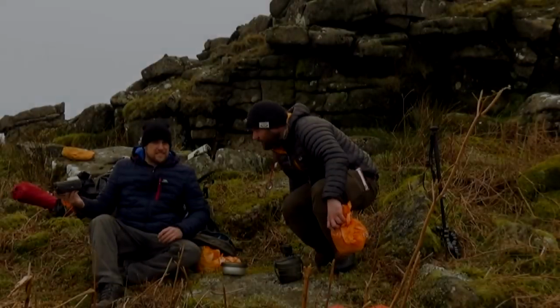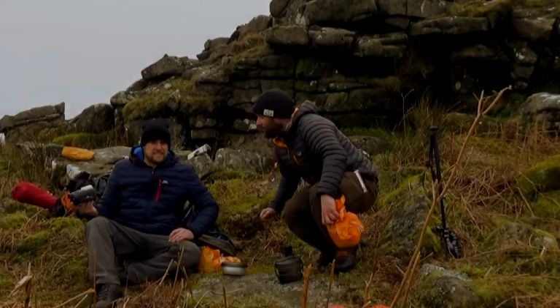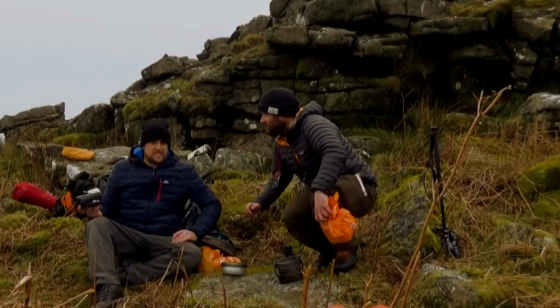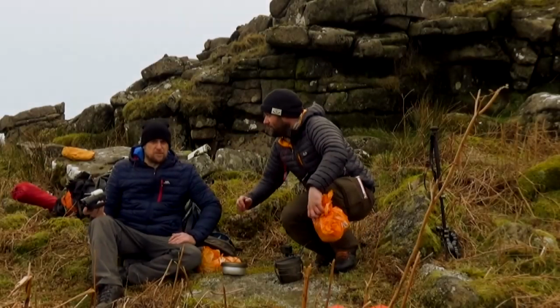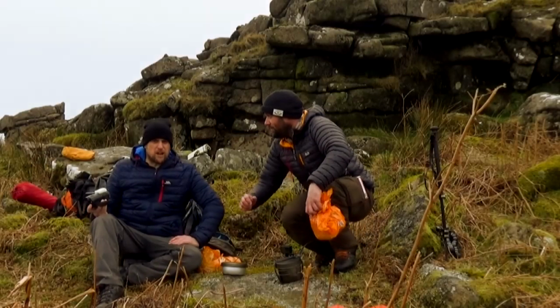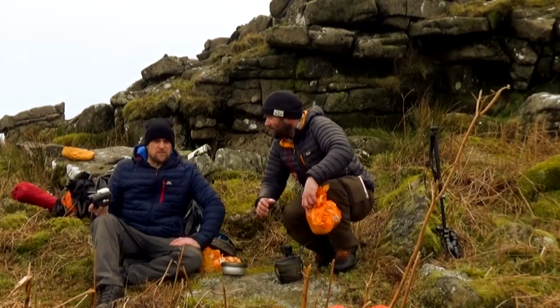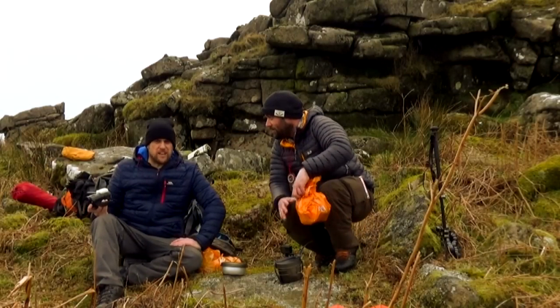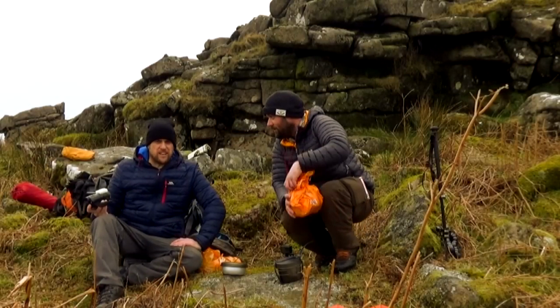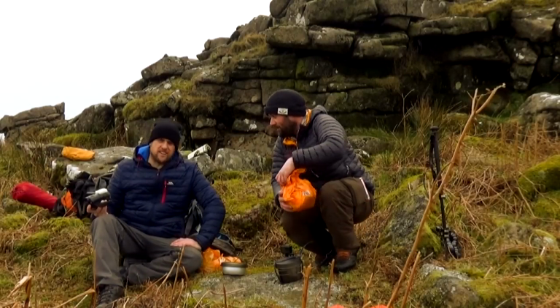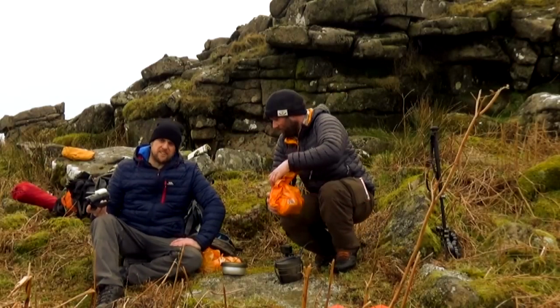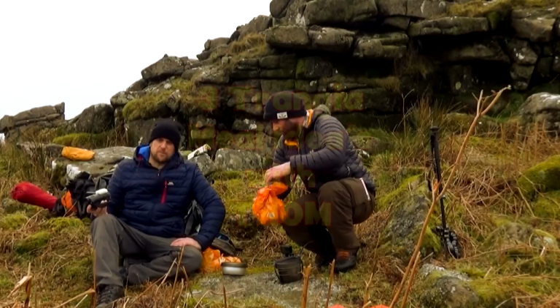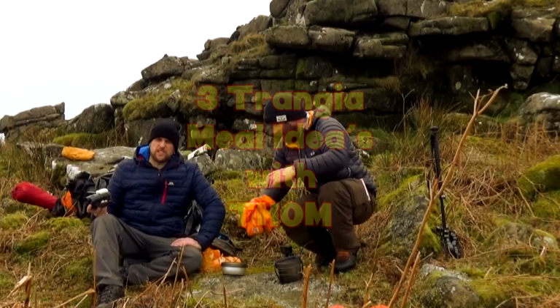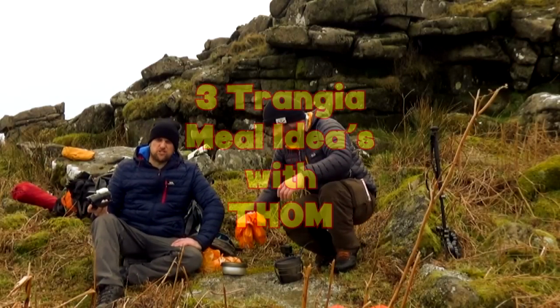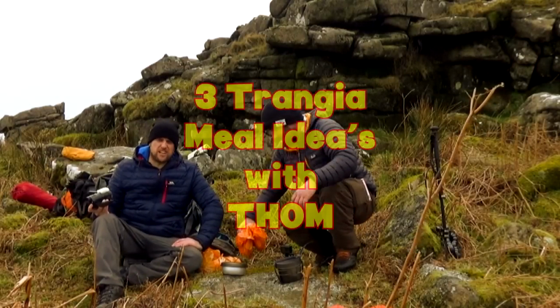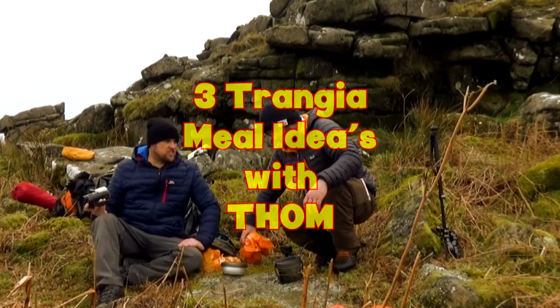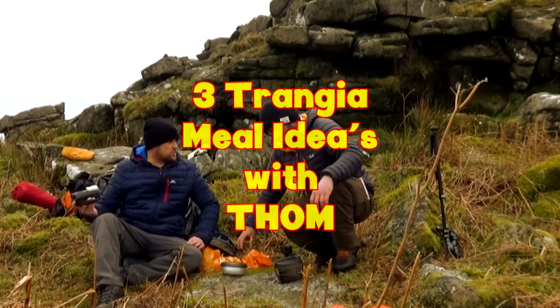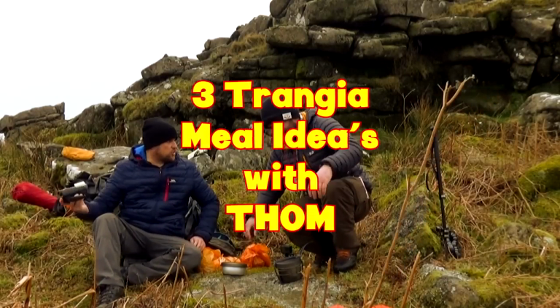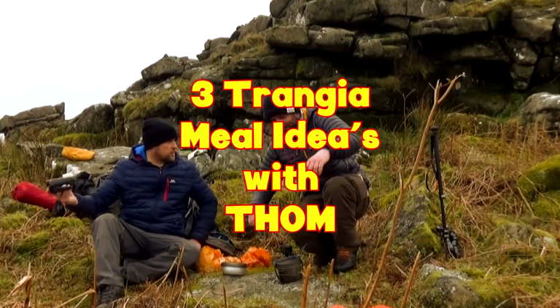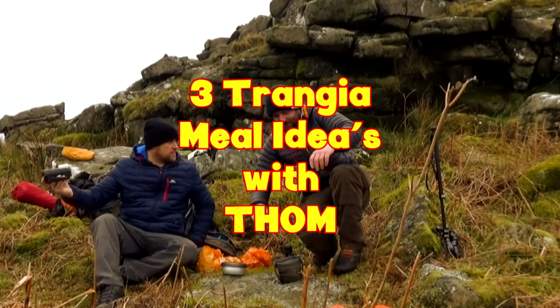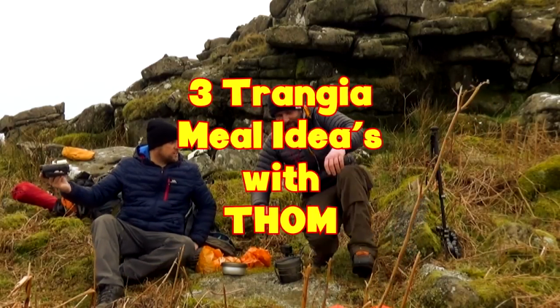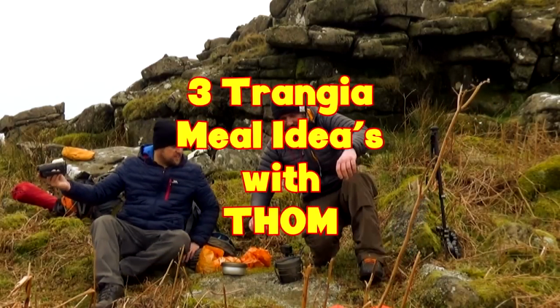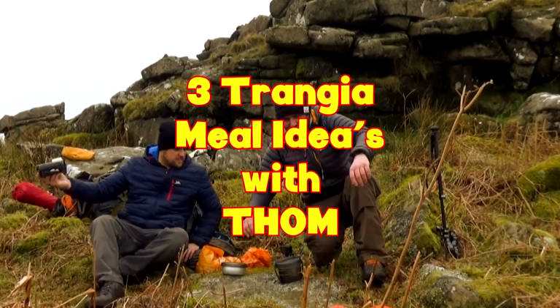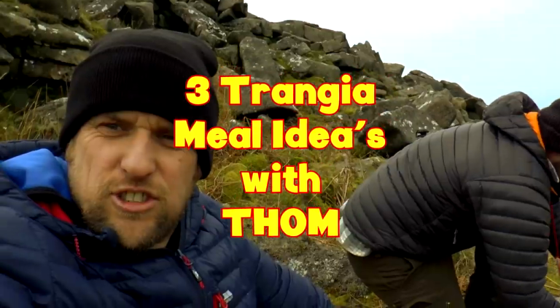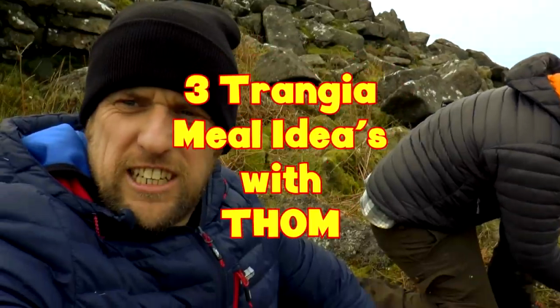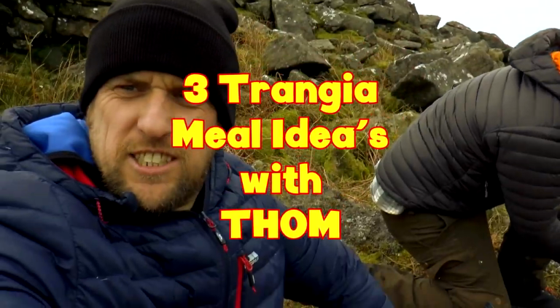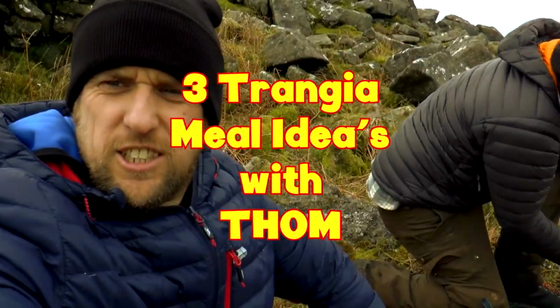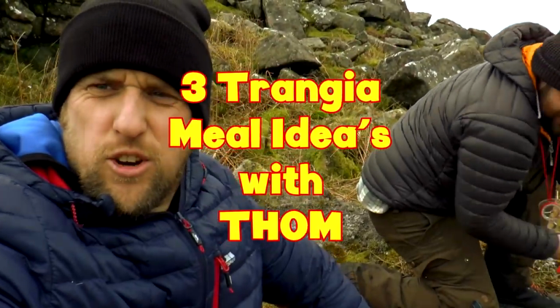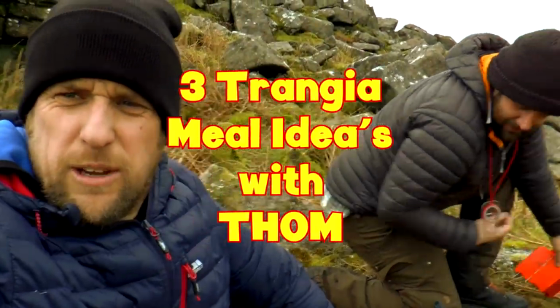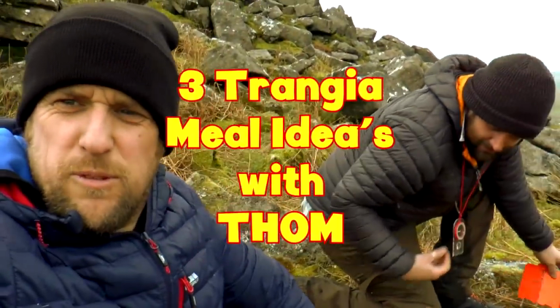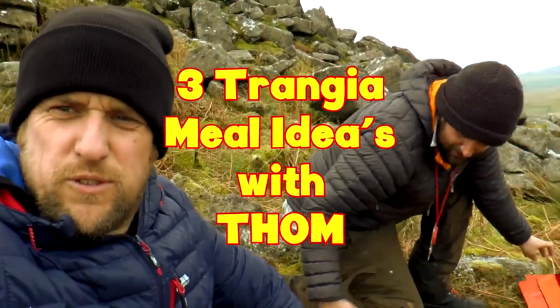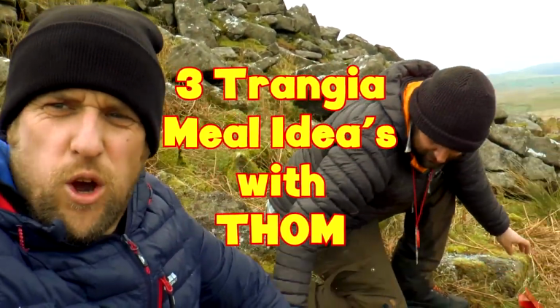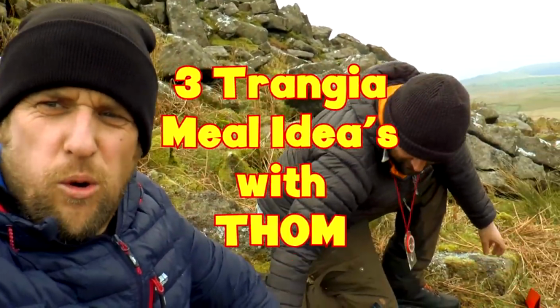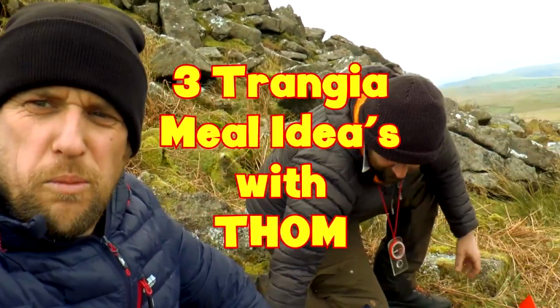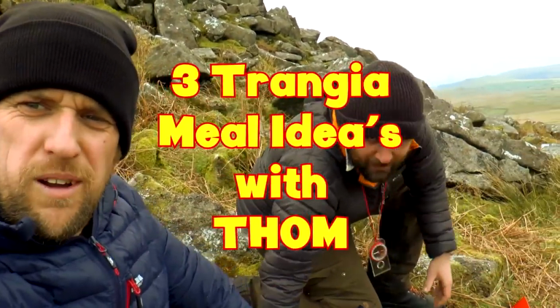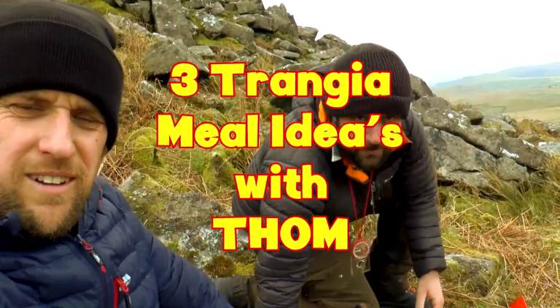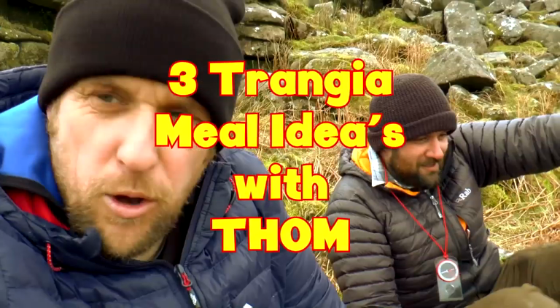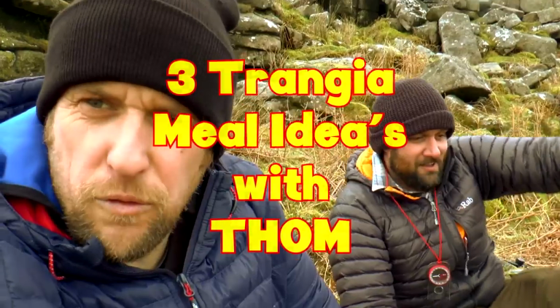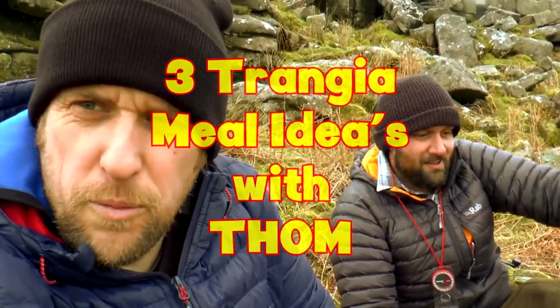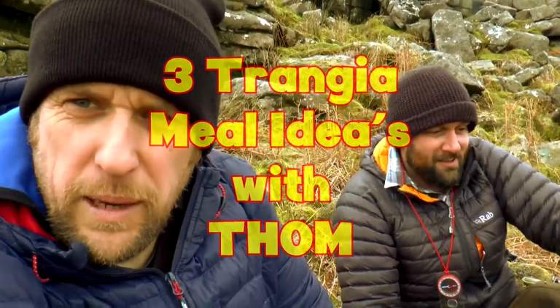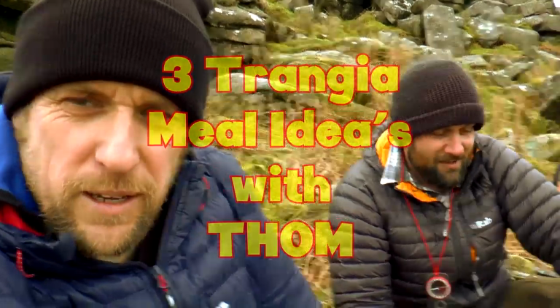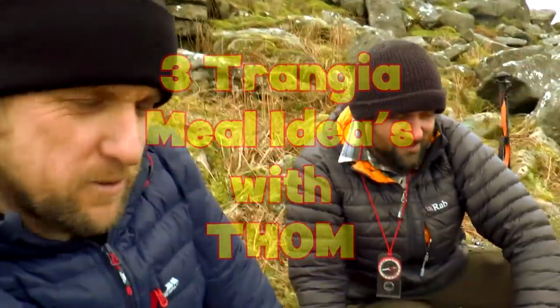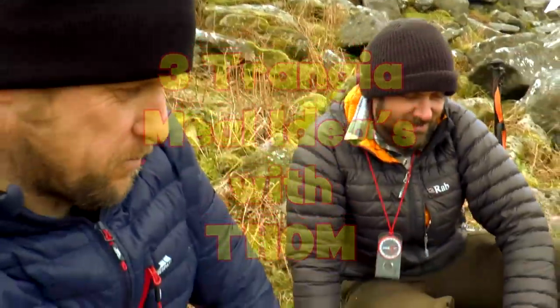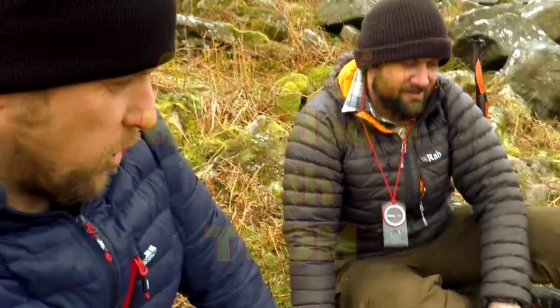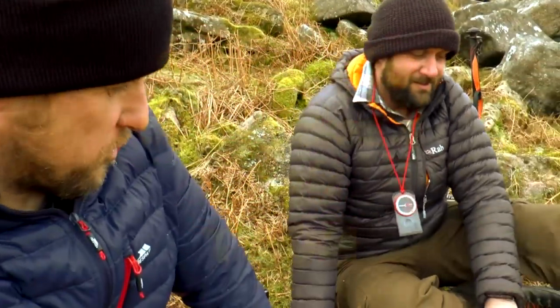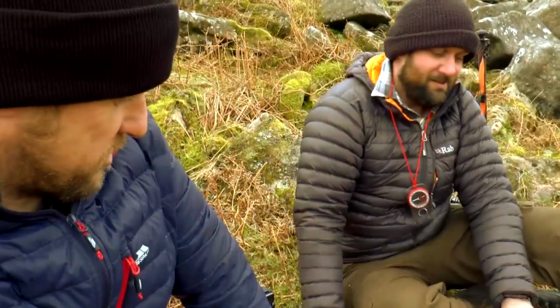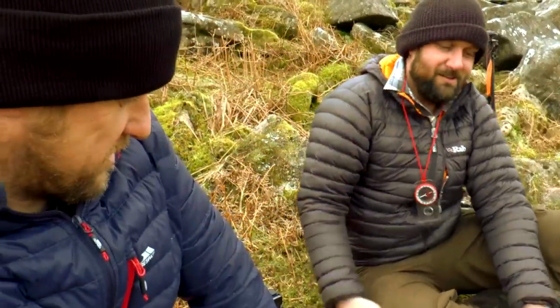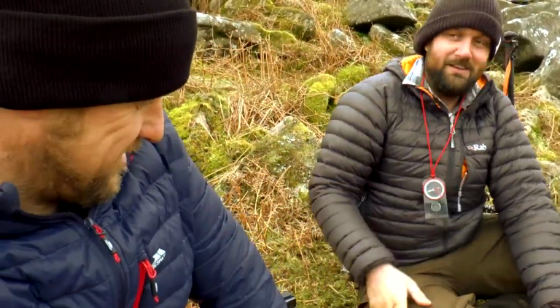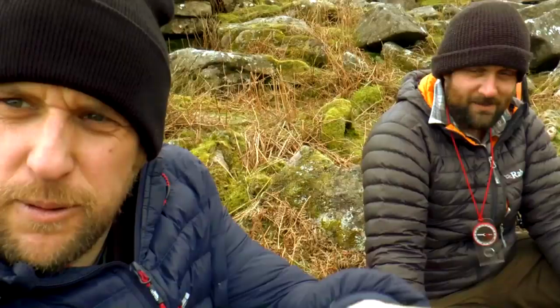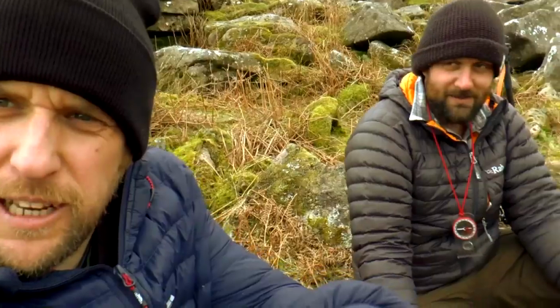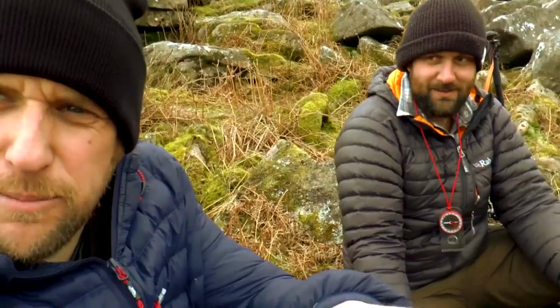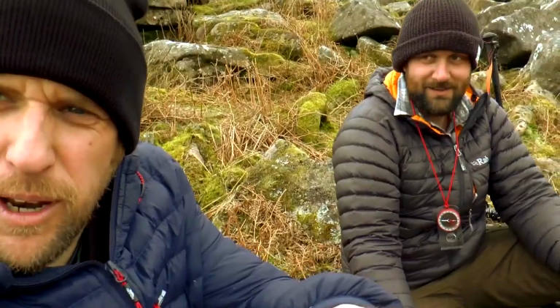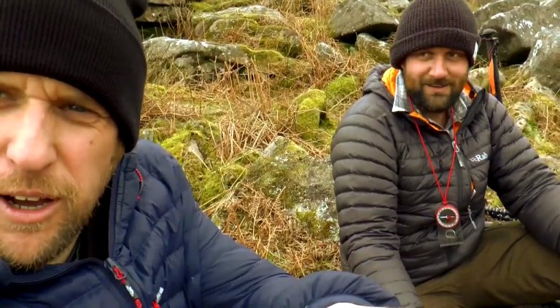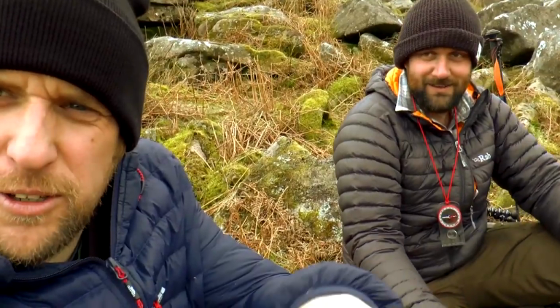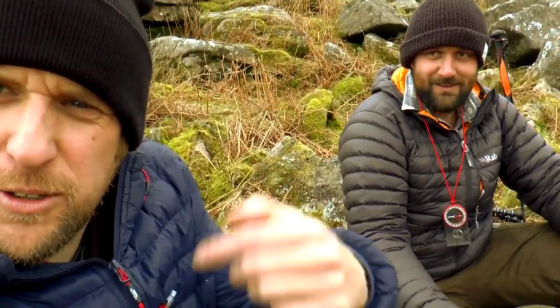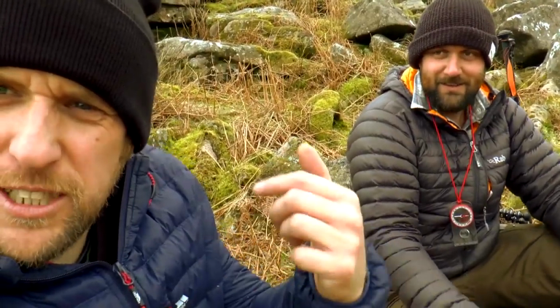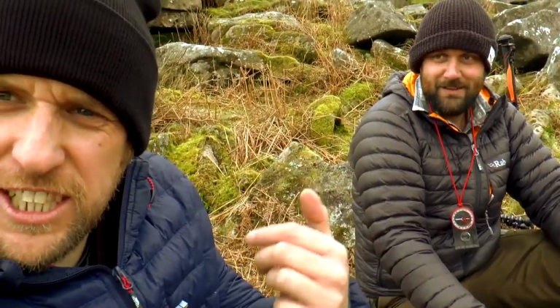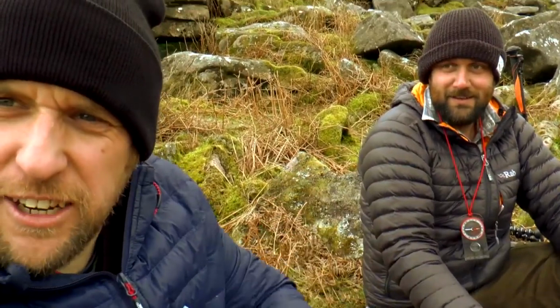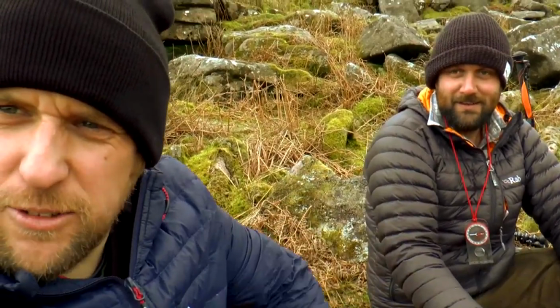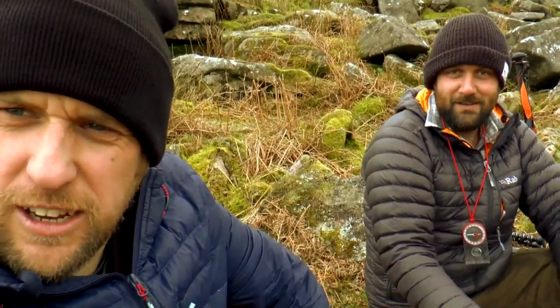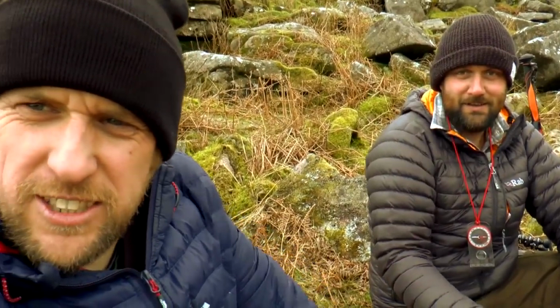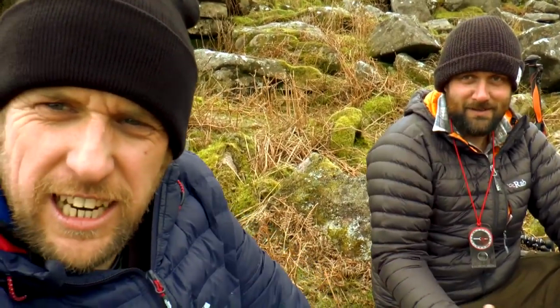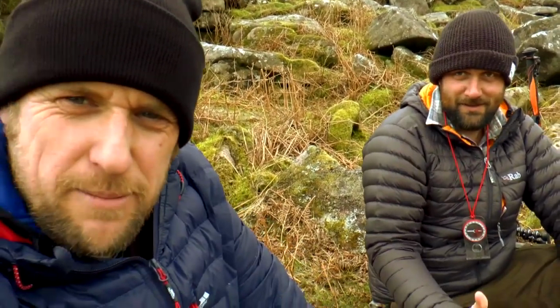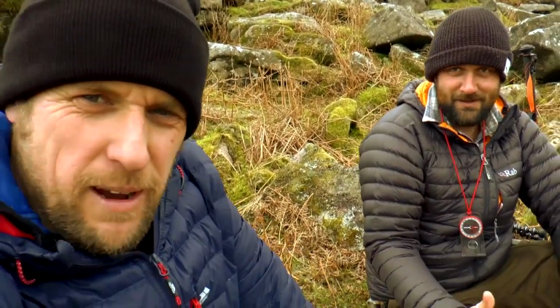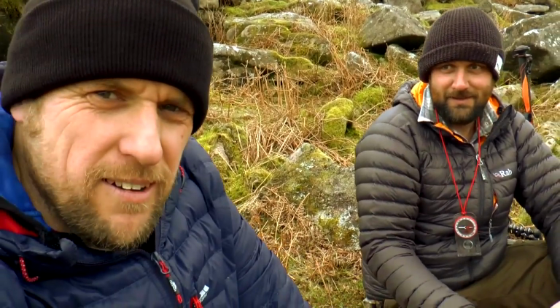Here we go then, a bit of trangia cooking — trangia cooking with Tom, off the beaten pot. Link below to his channel, go and check him out.